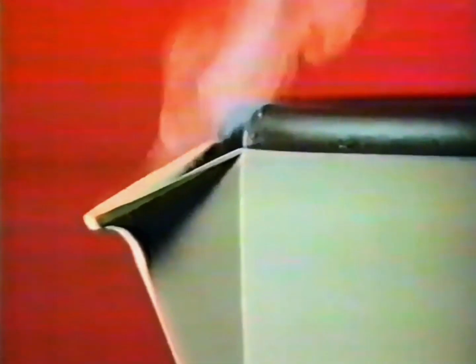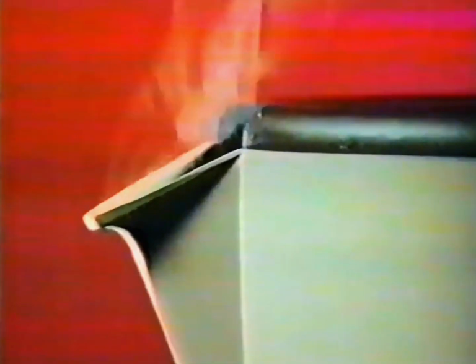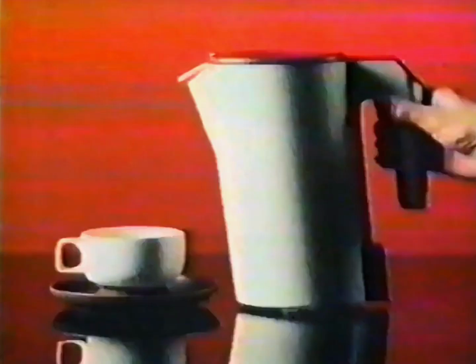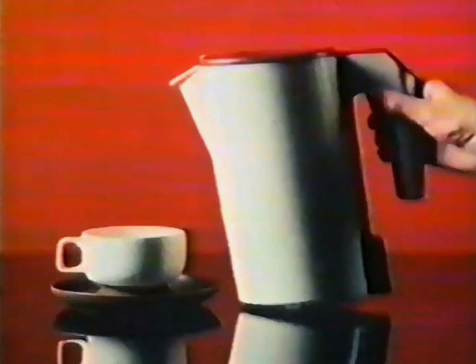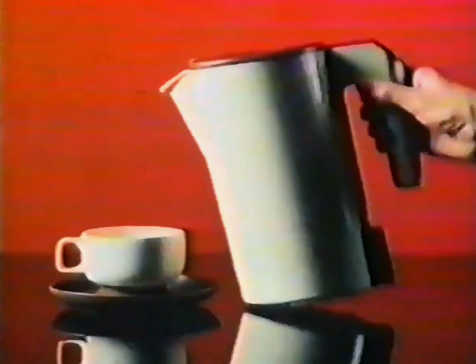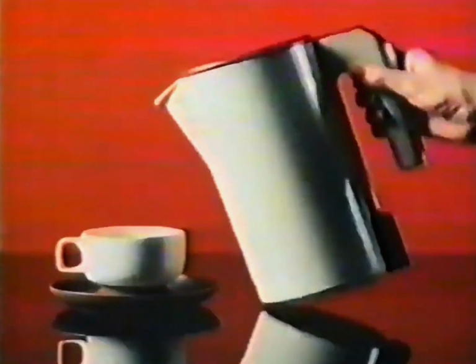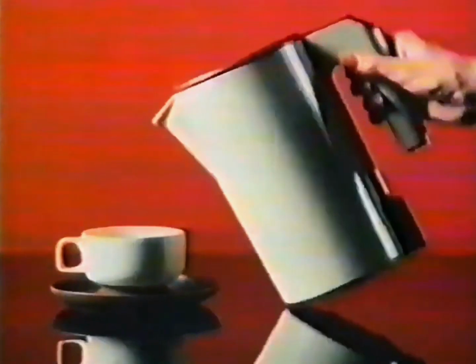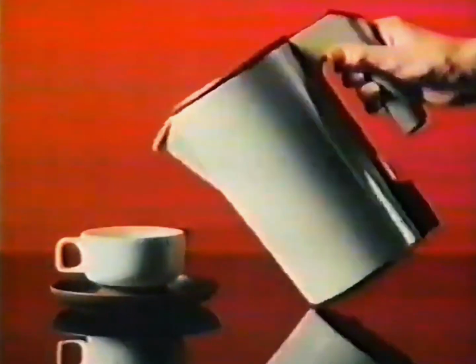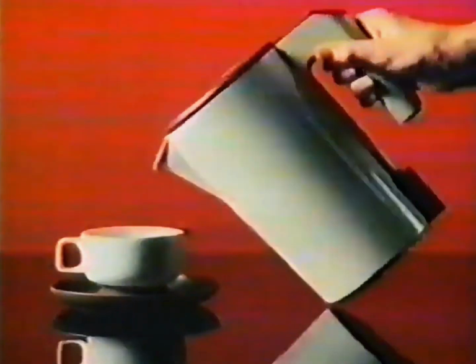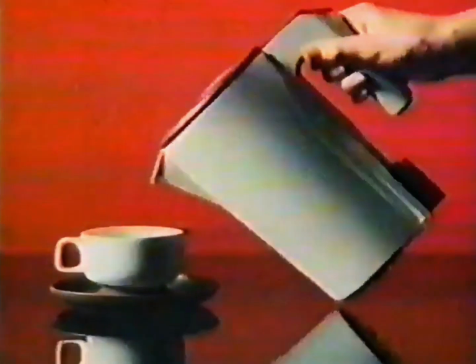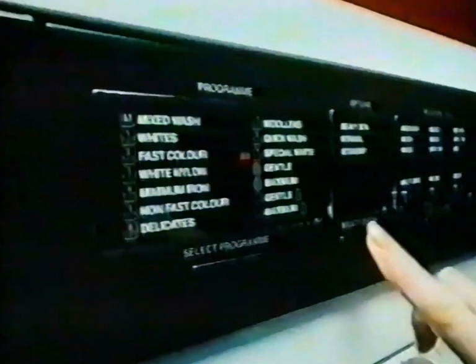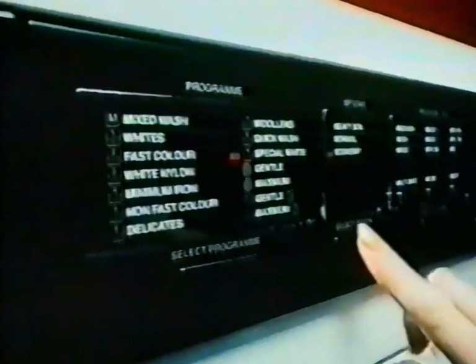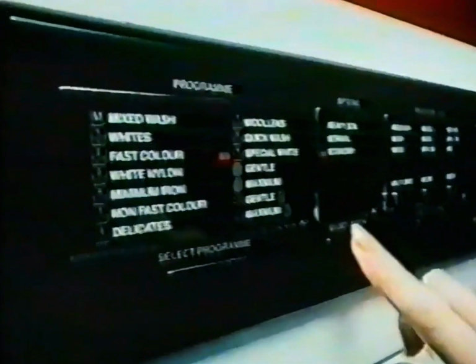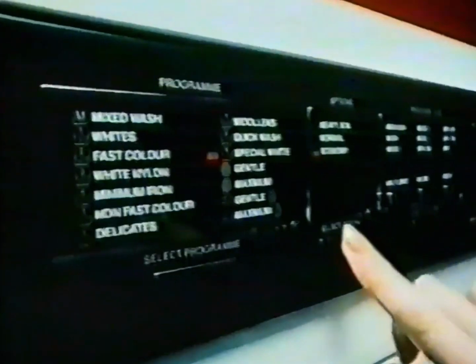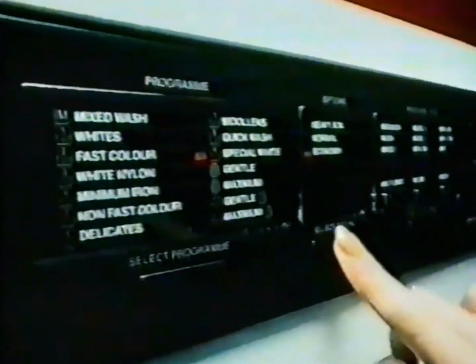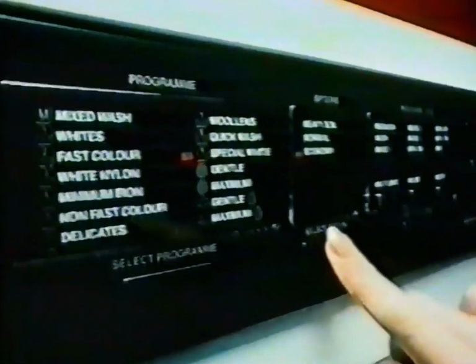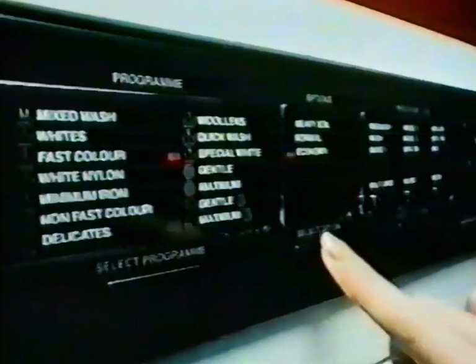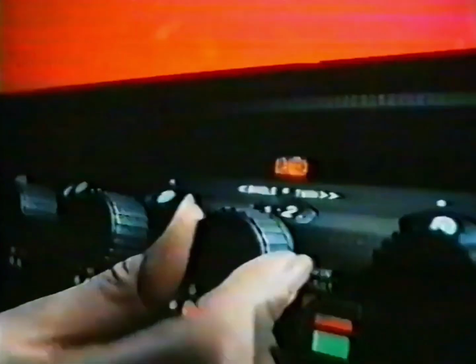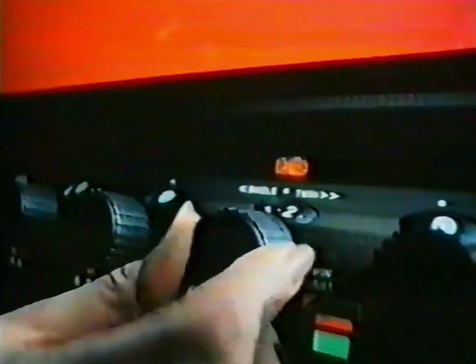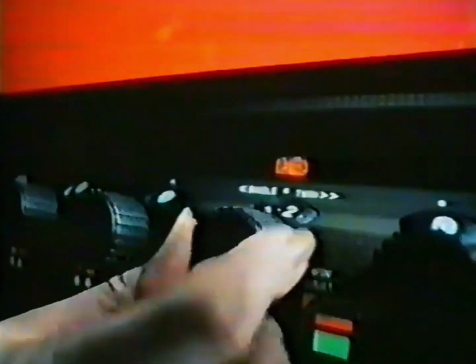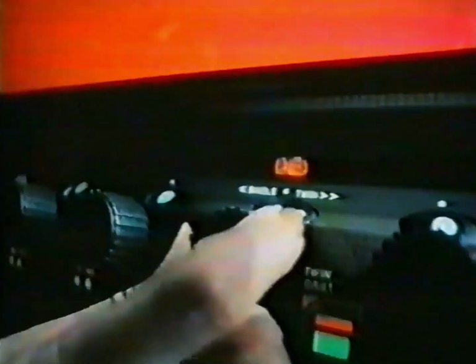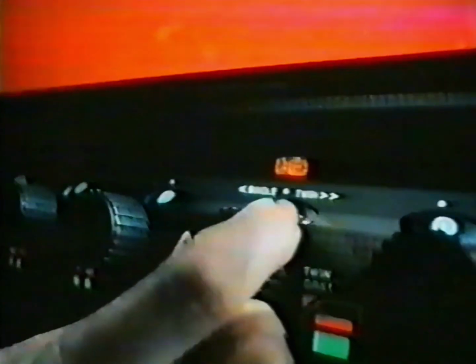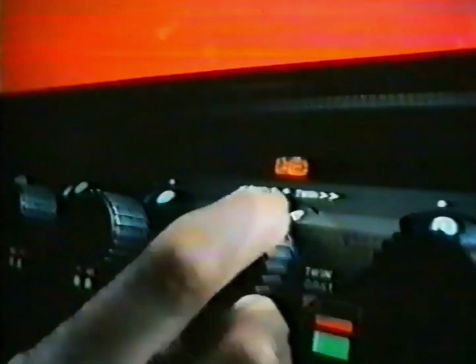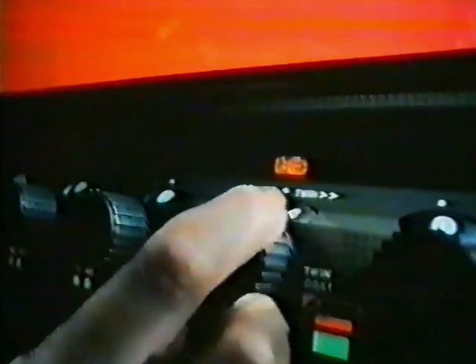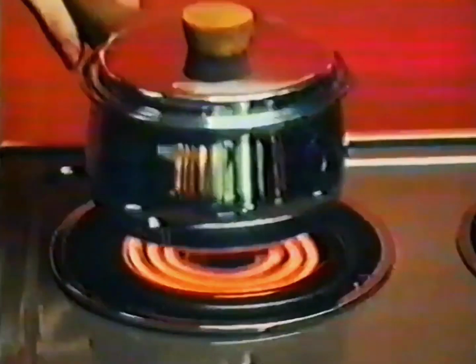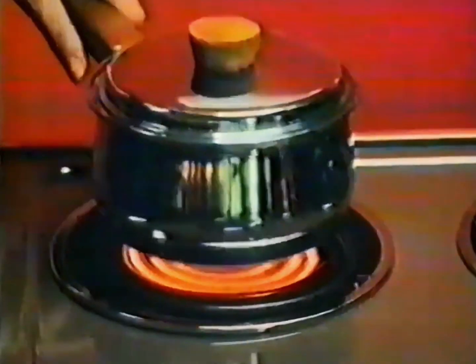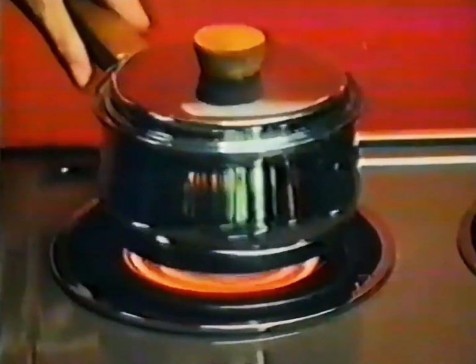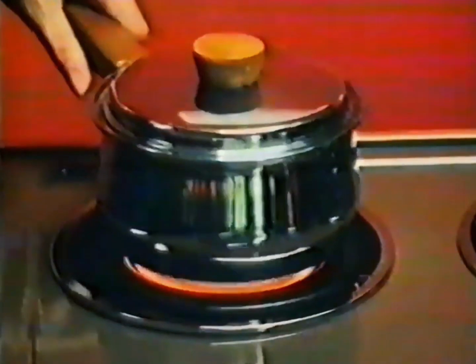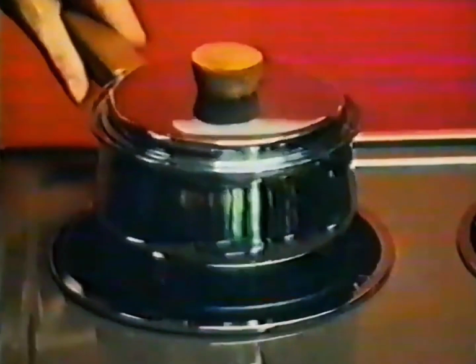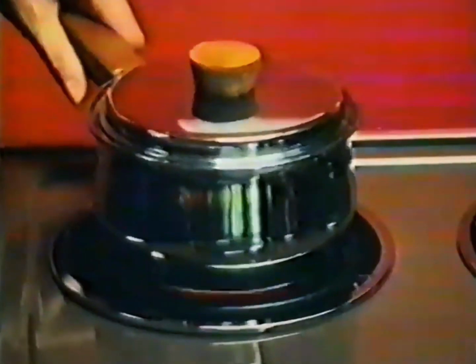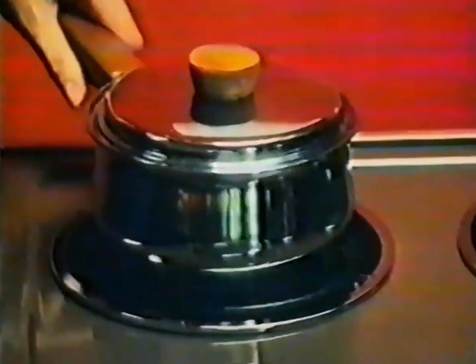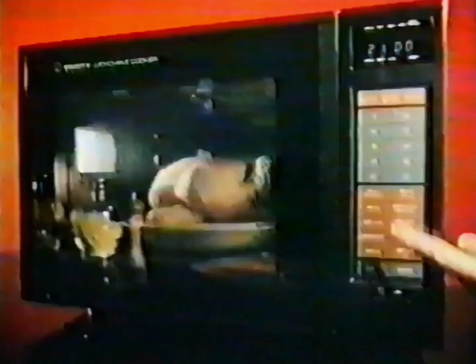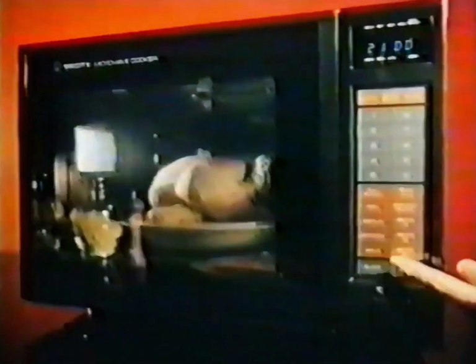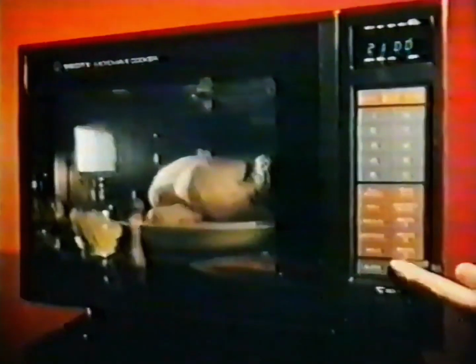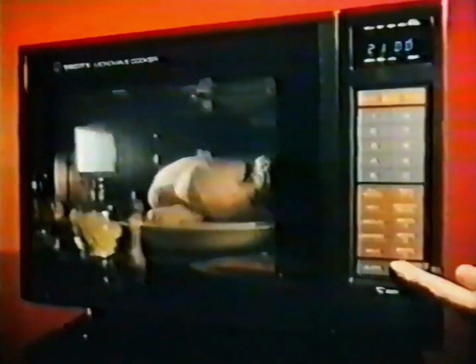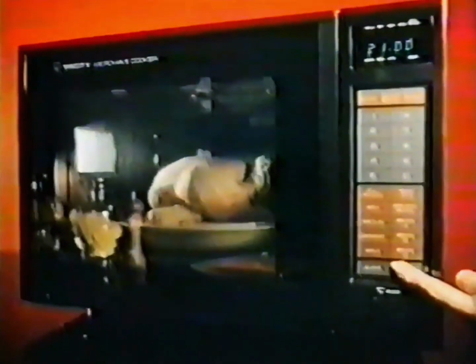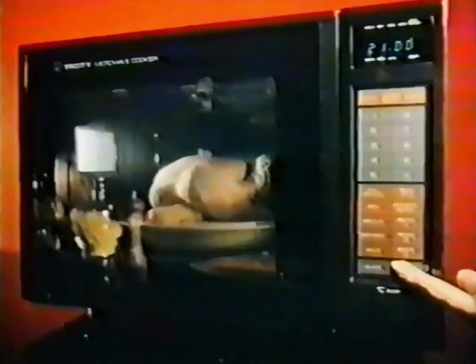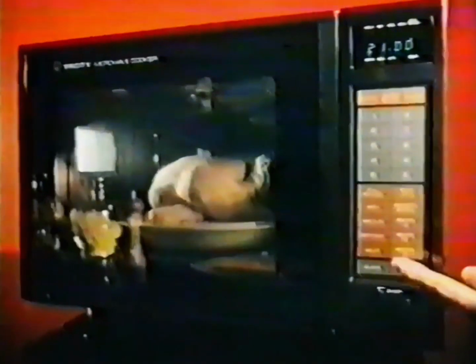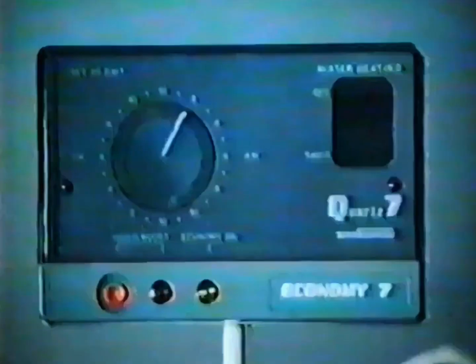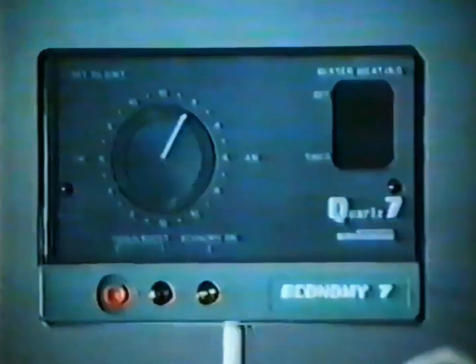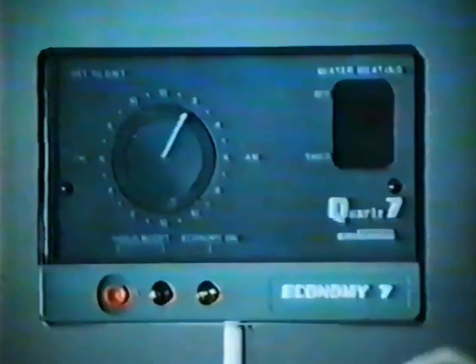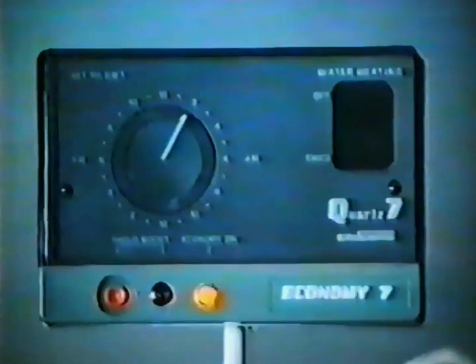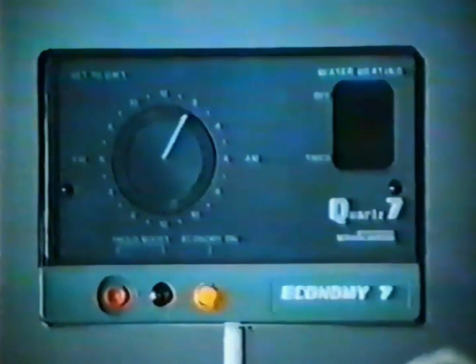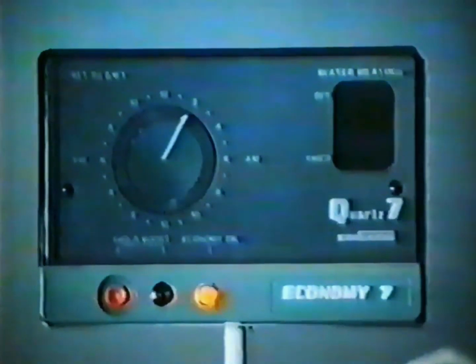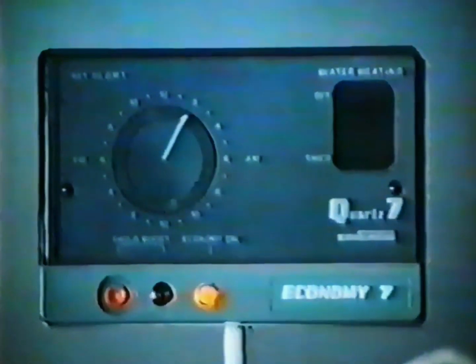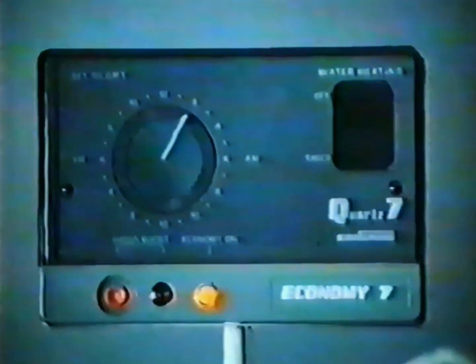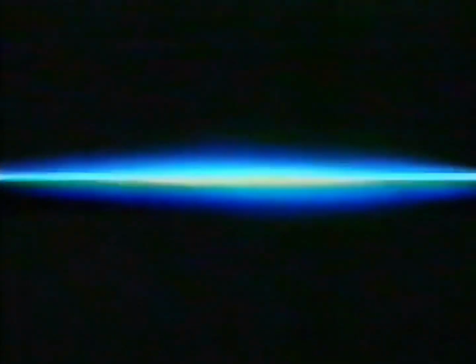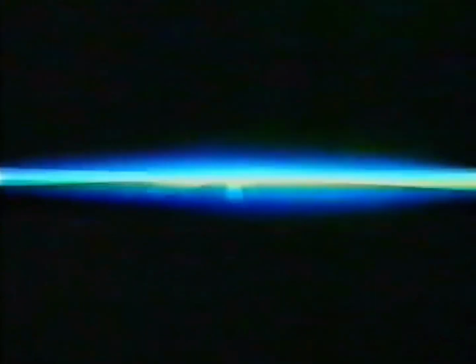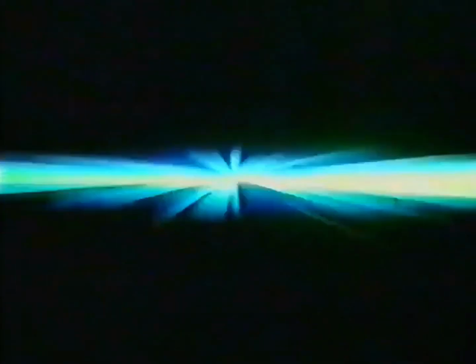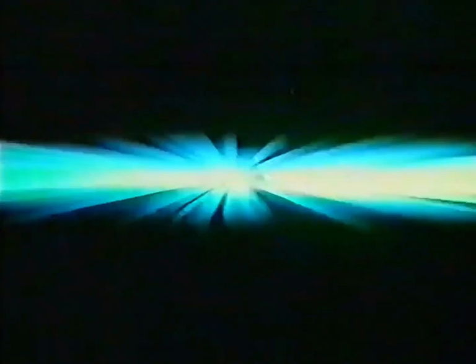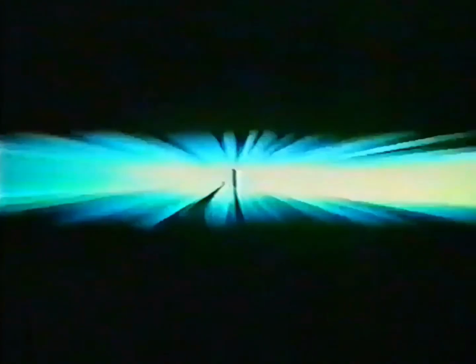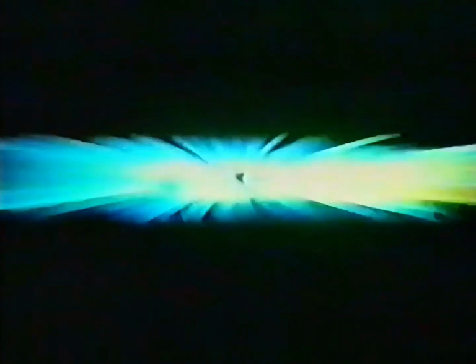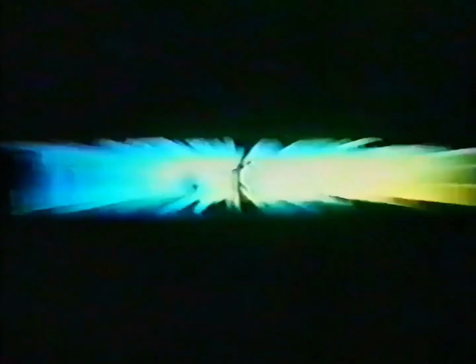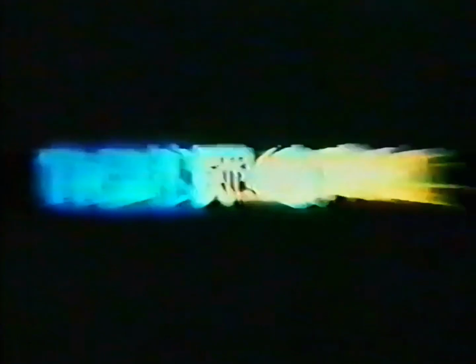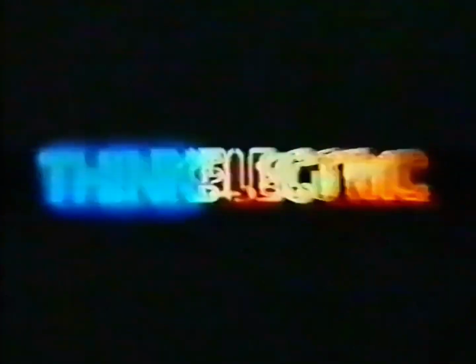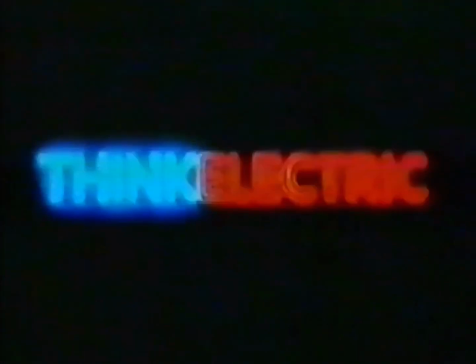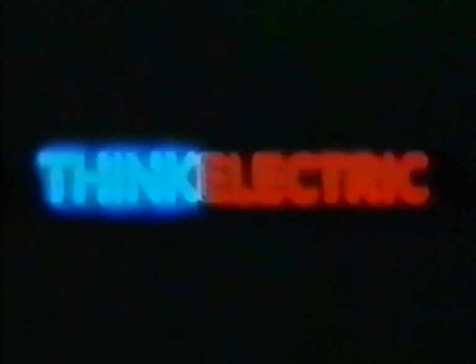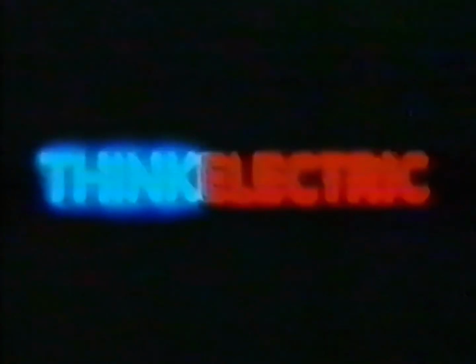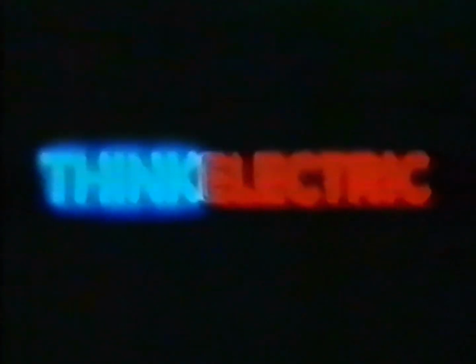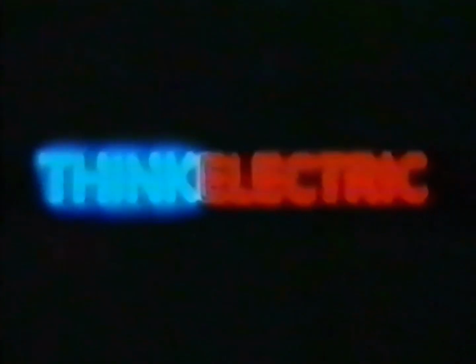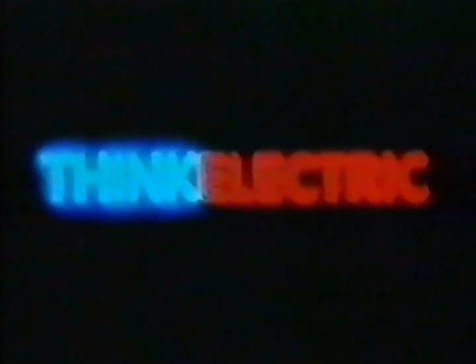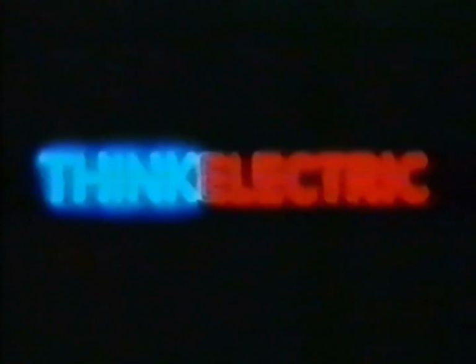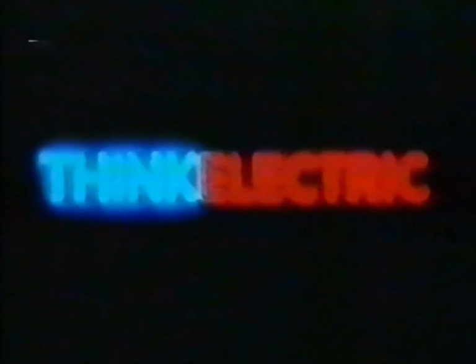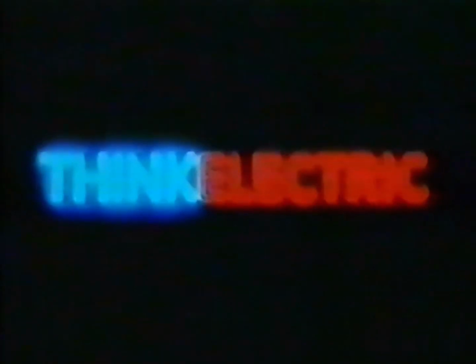Next time you buy an electrical appliance, ask about its energy saving features. So we'll always be able to say, we have the power to help you.